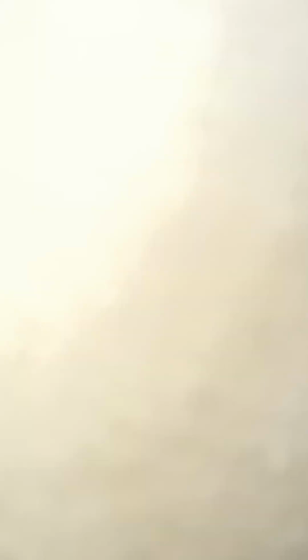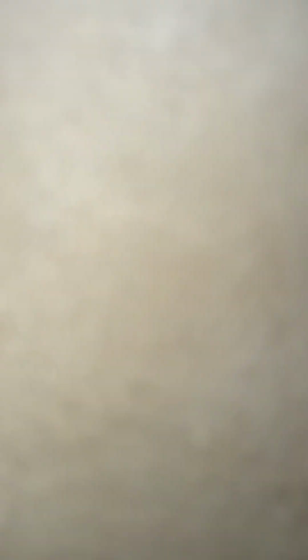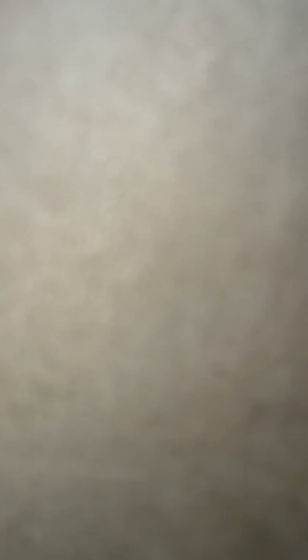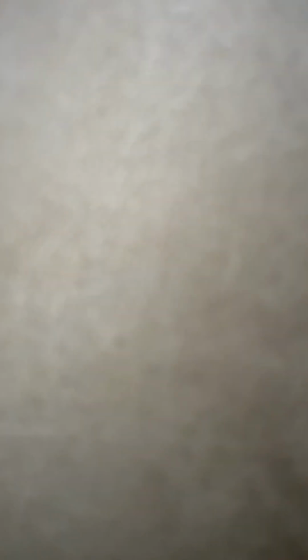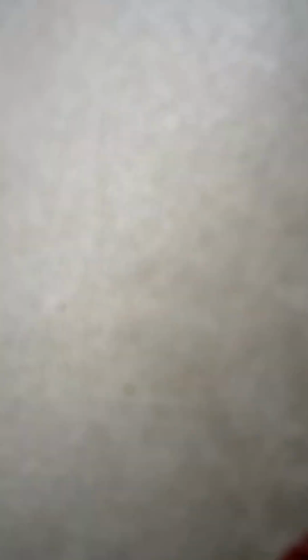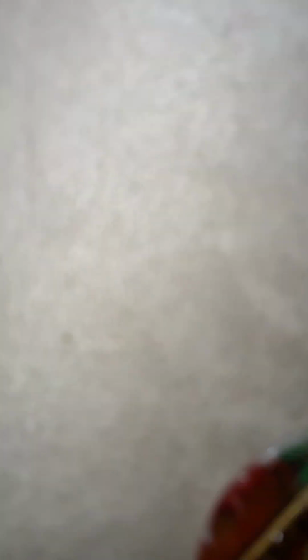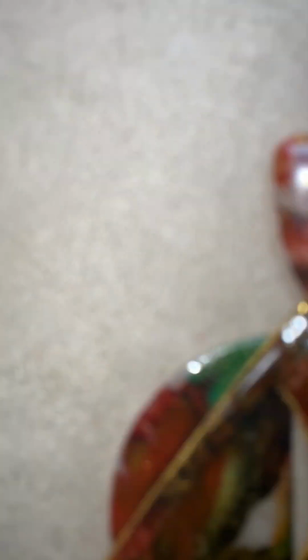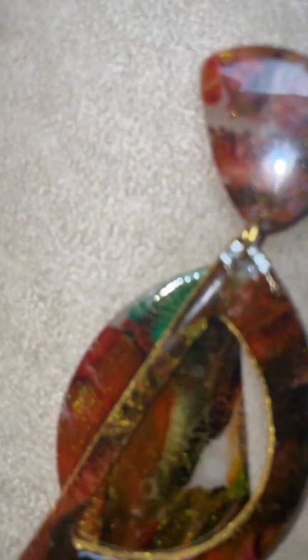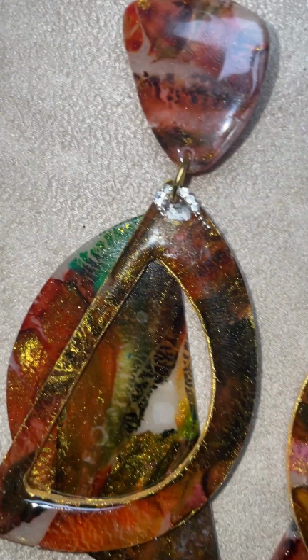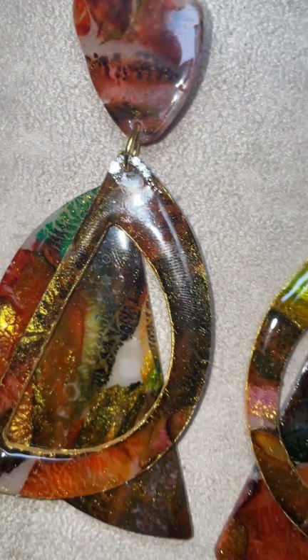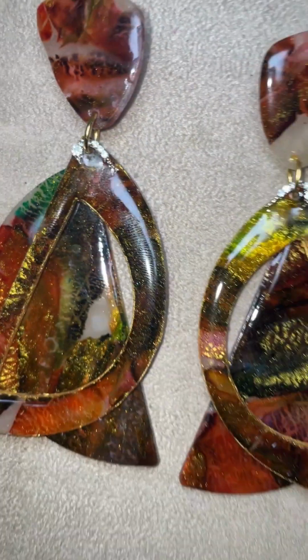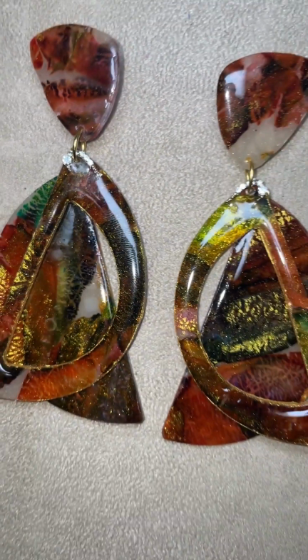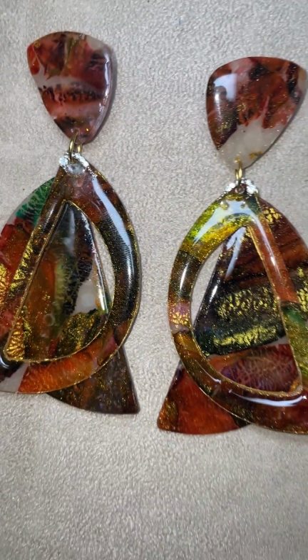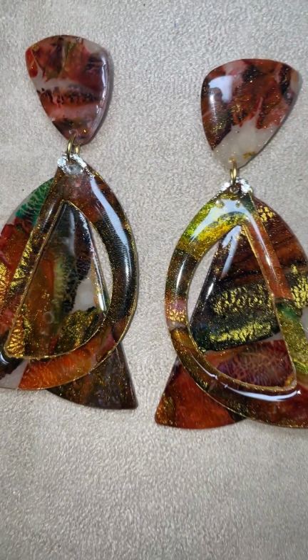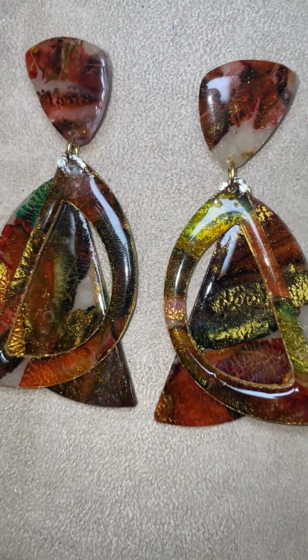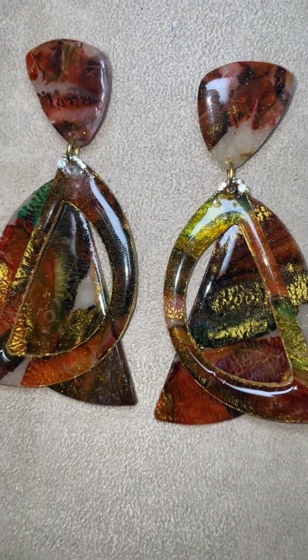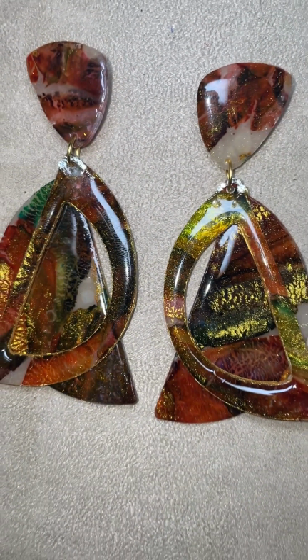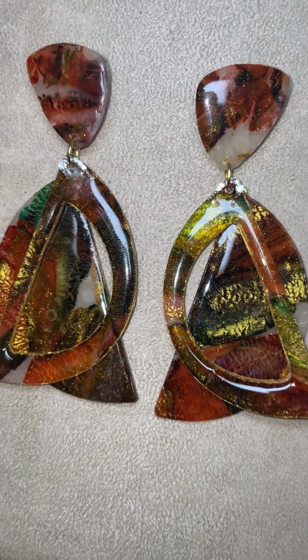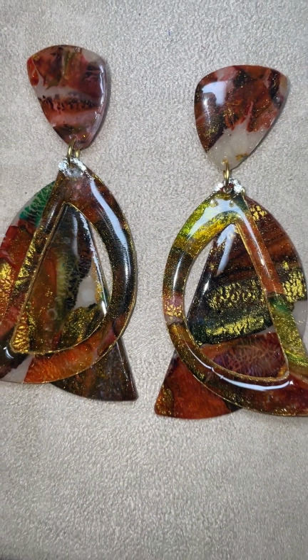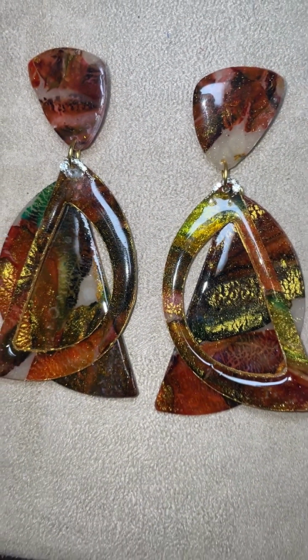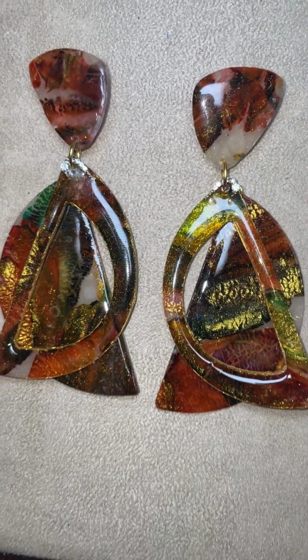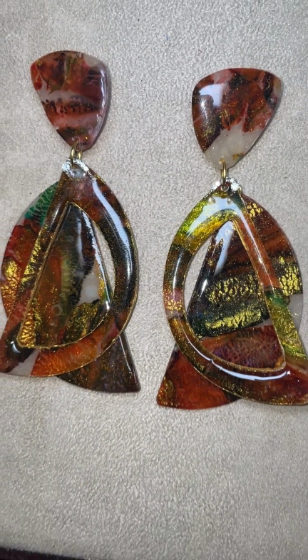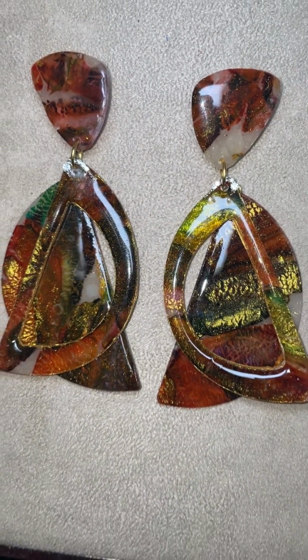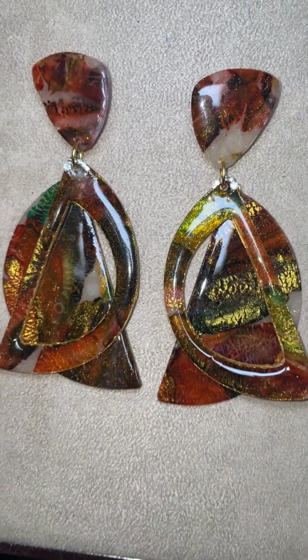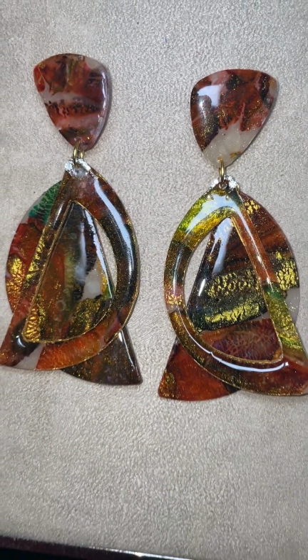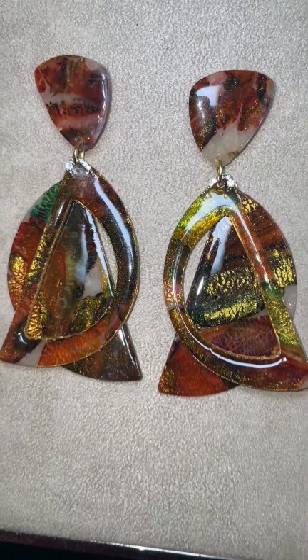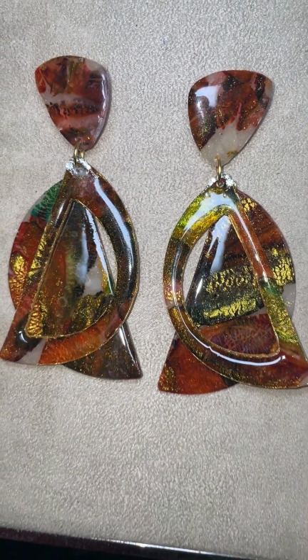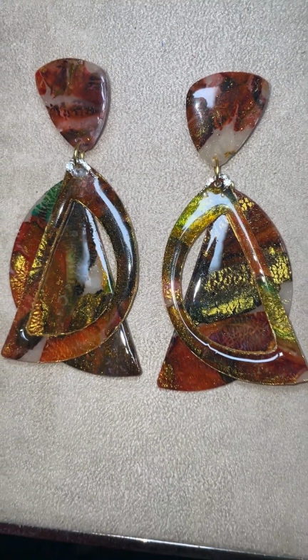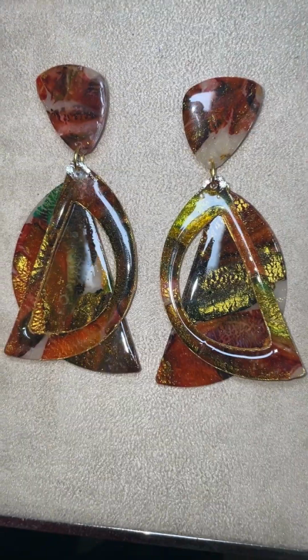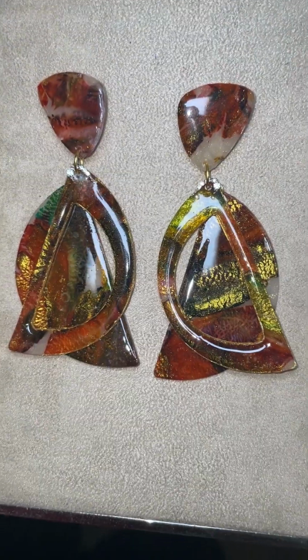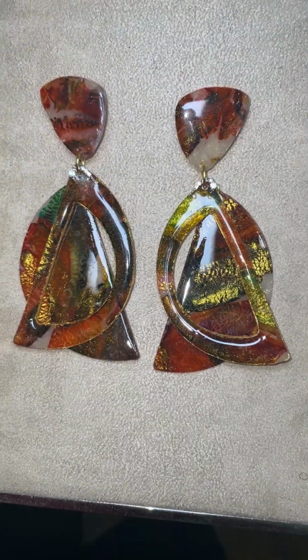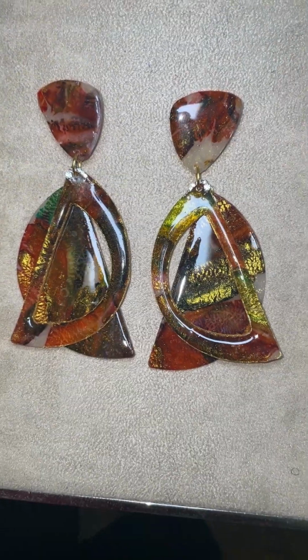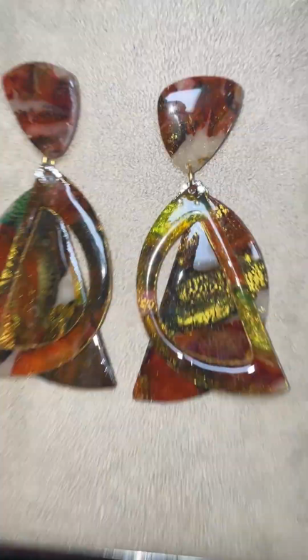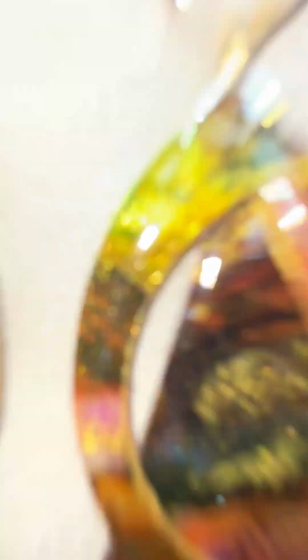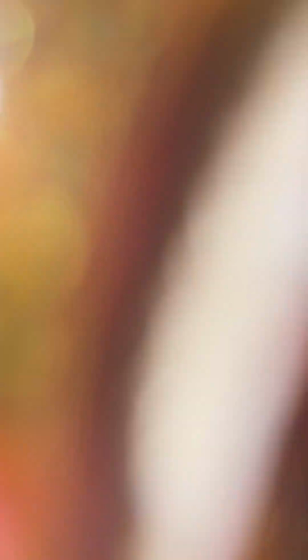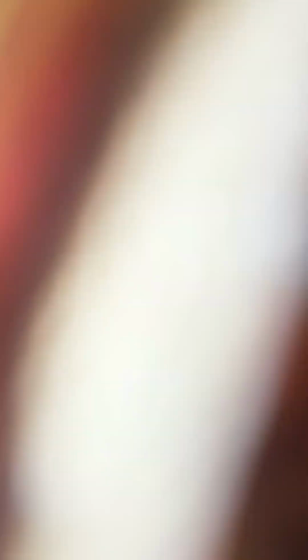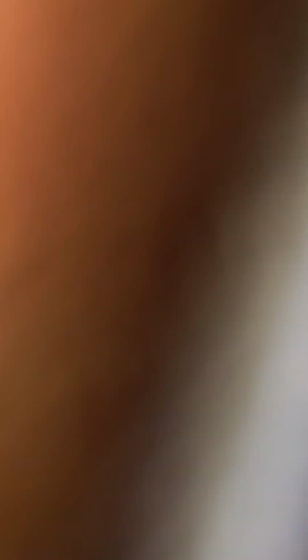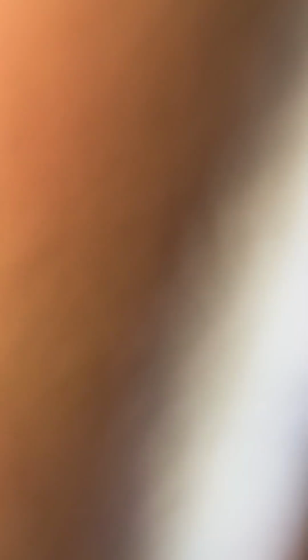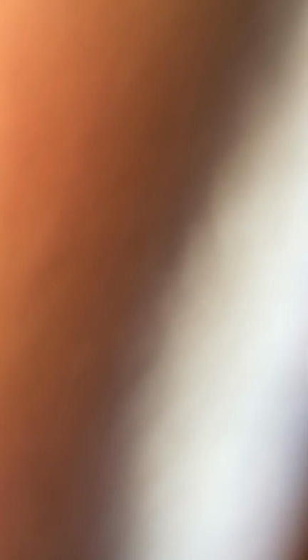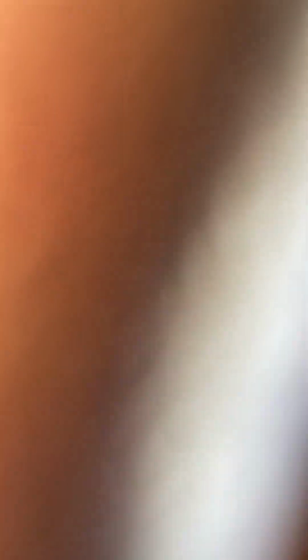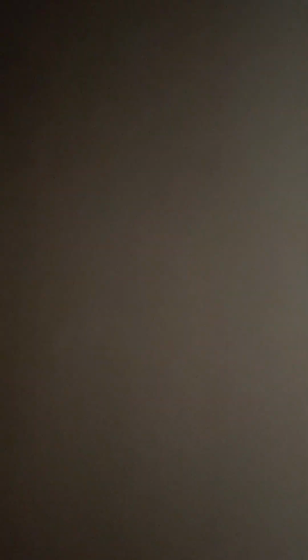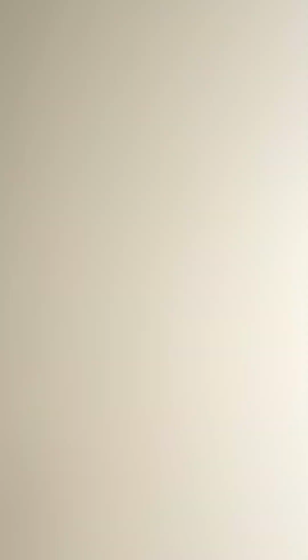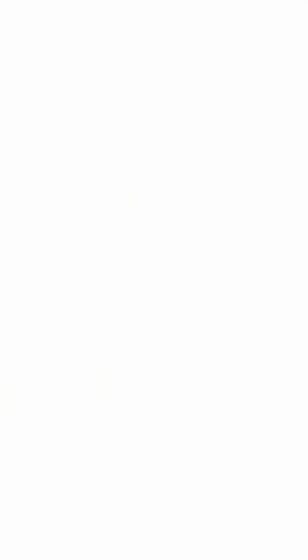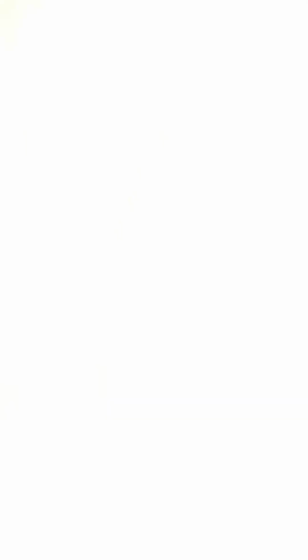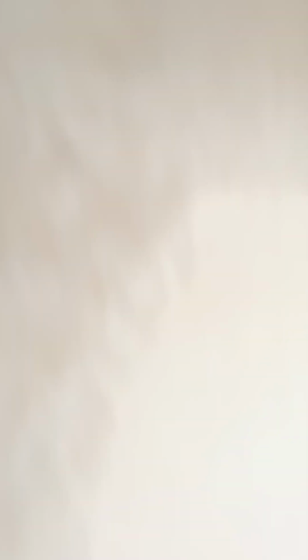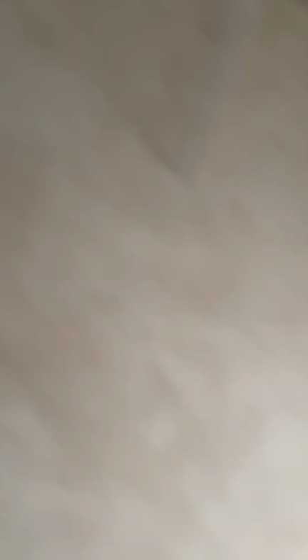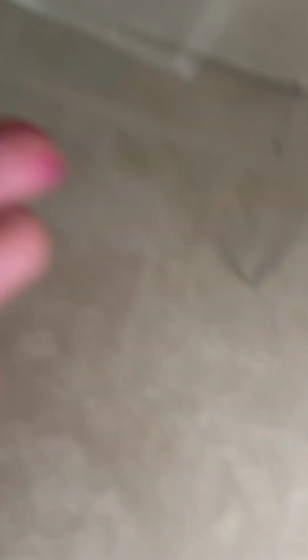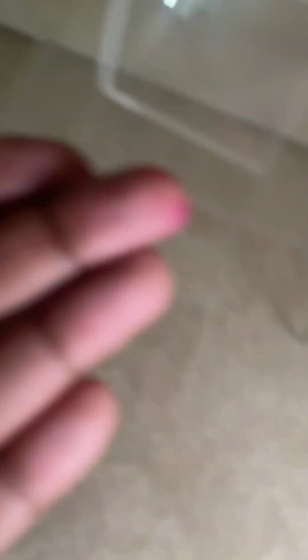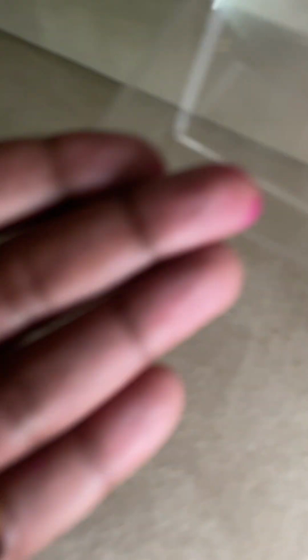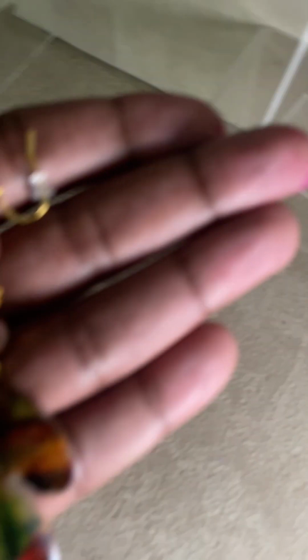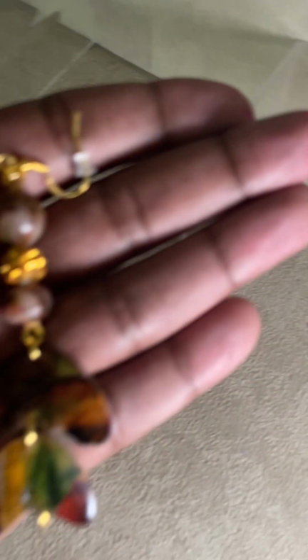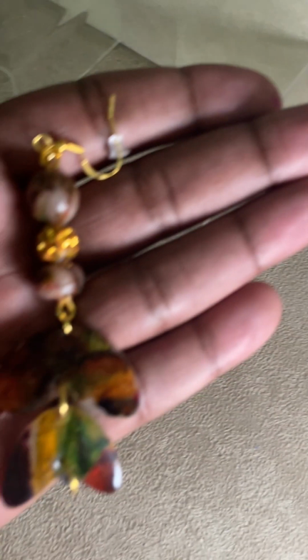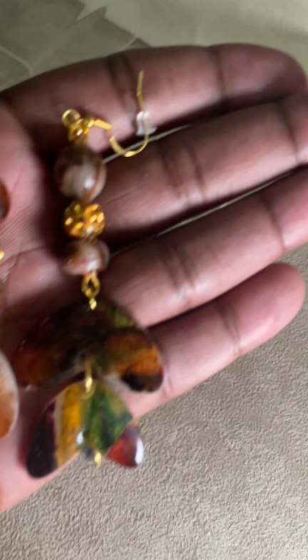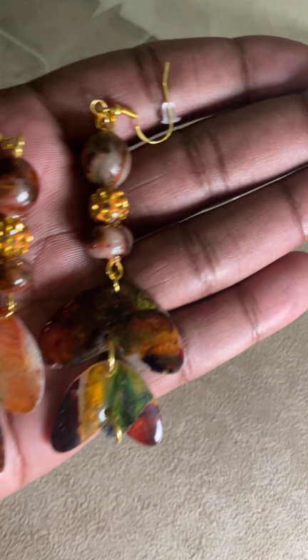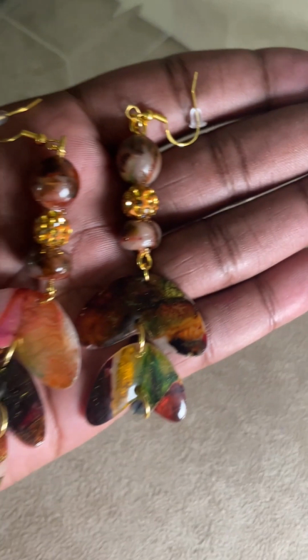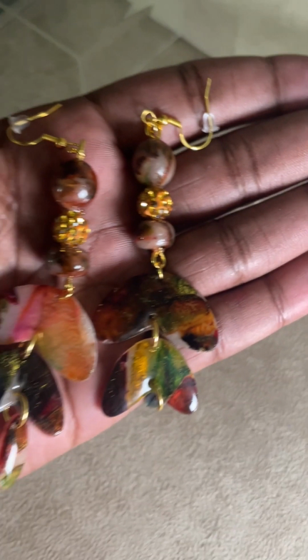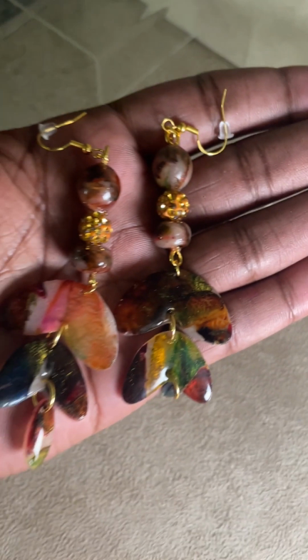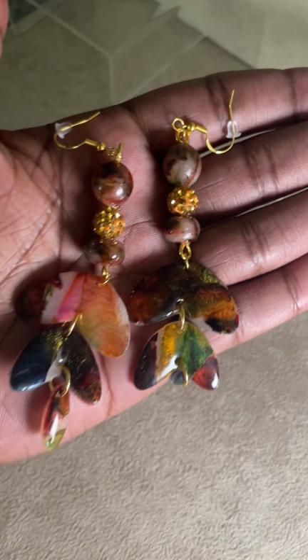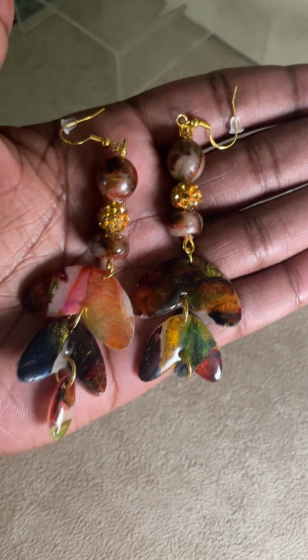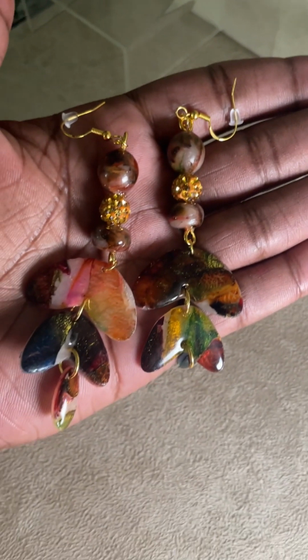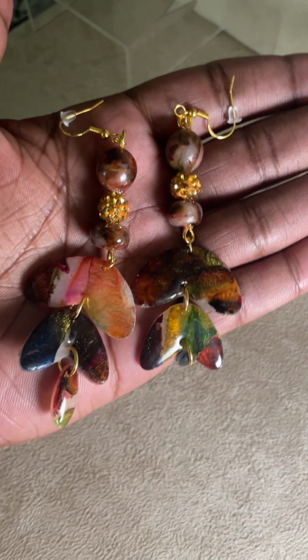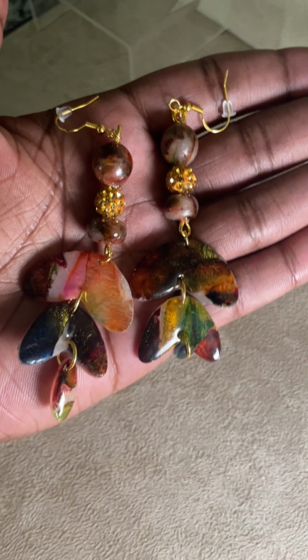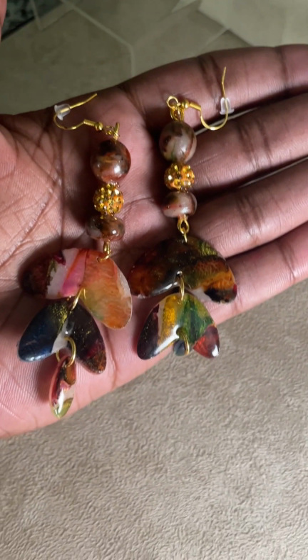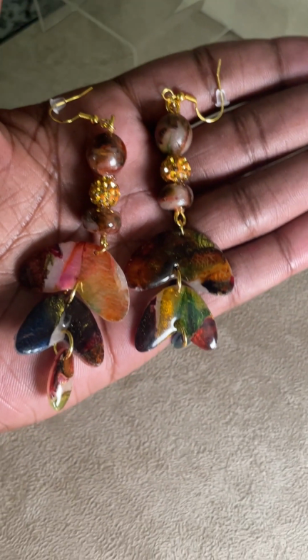Here's what I made. You can check these out on my website if you would like a pair.